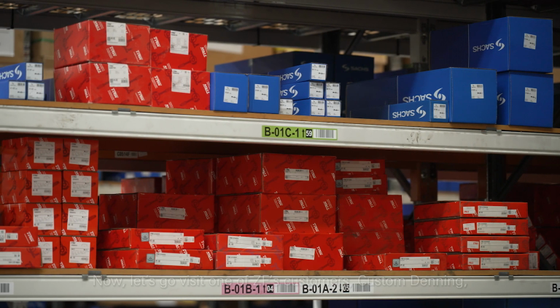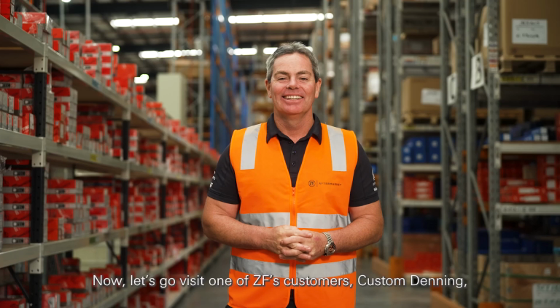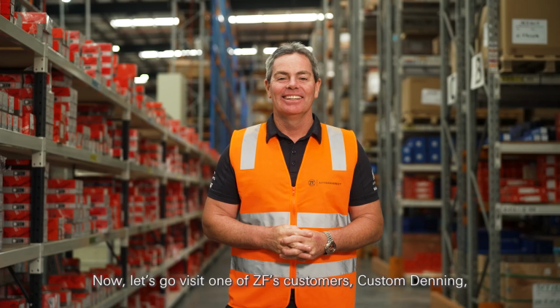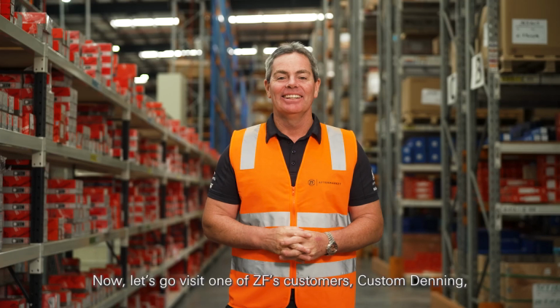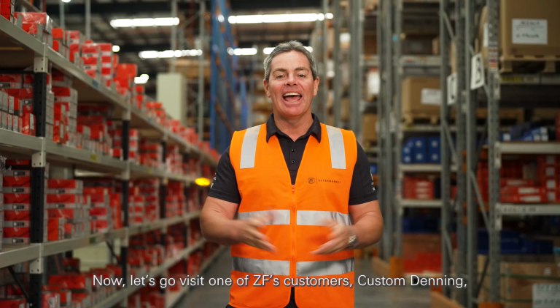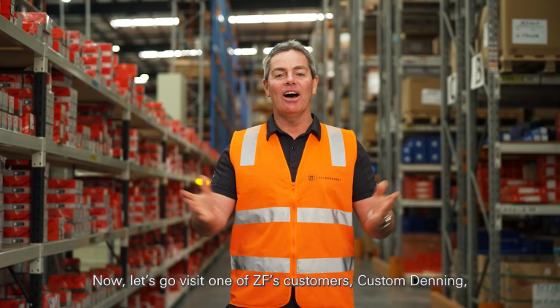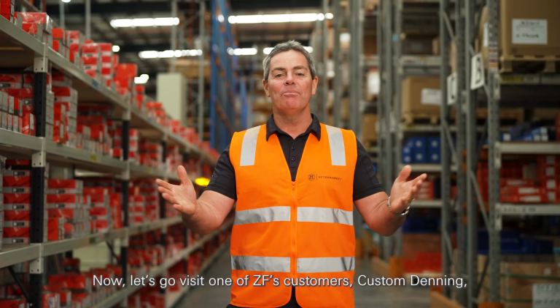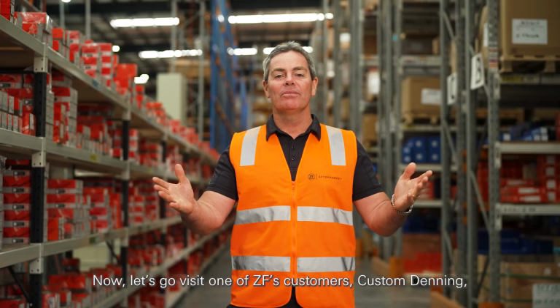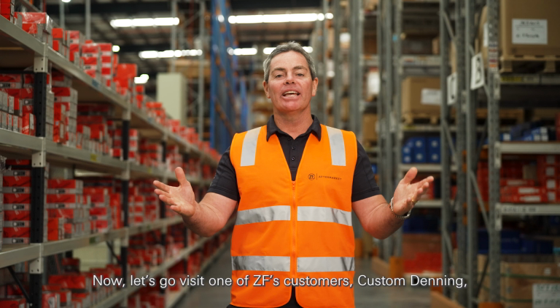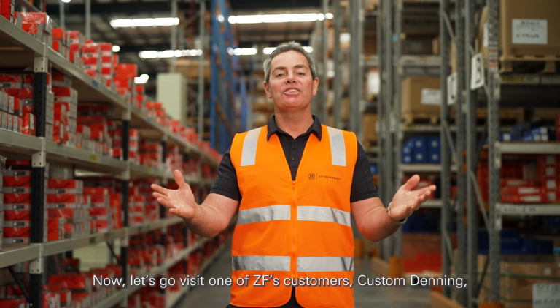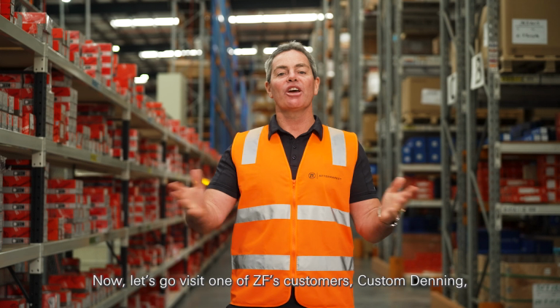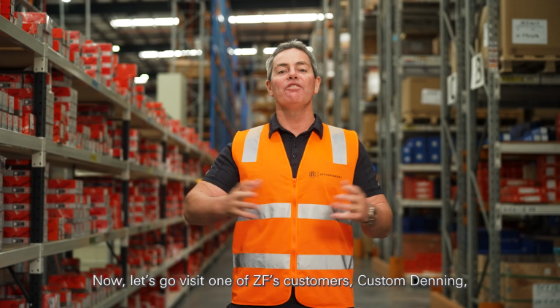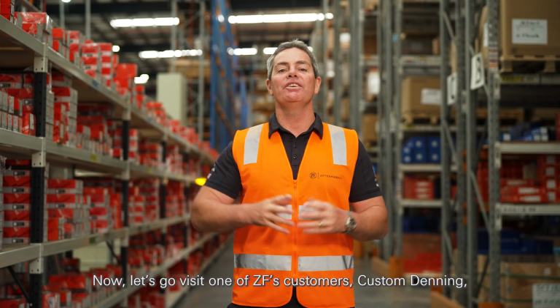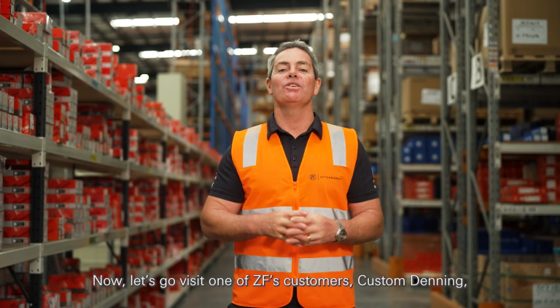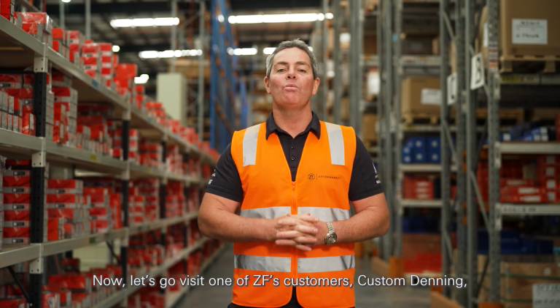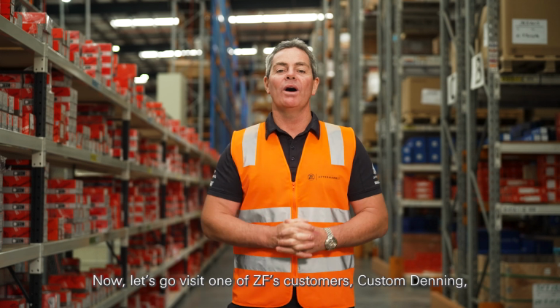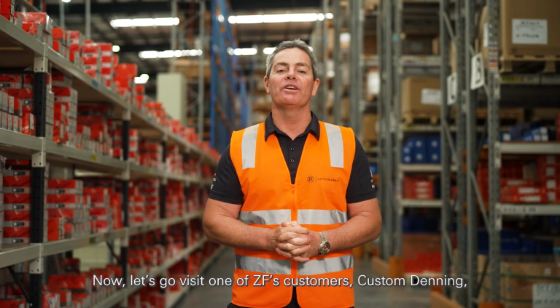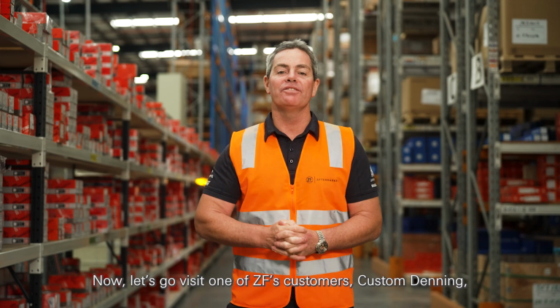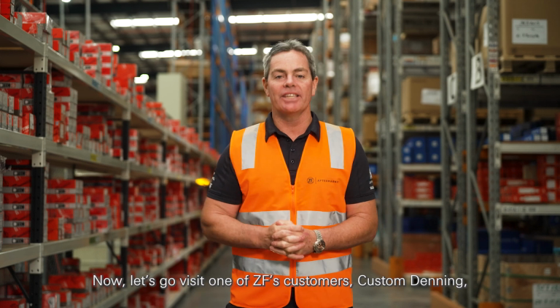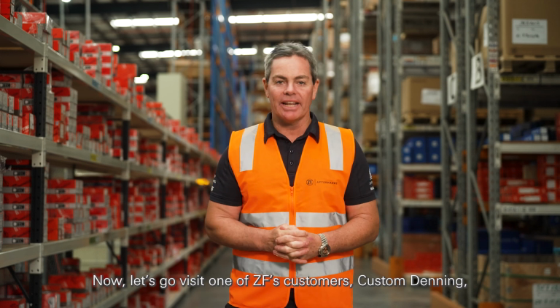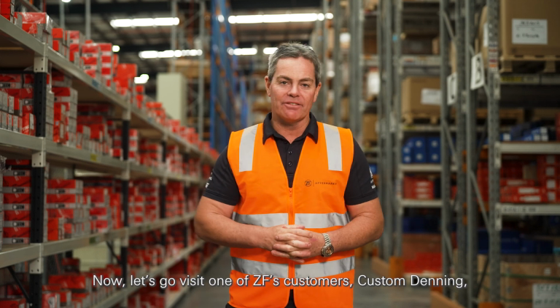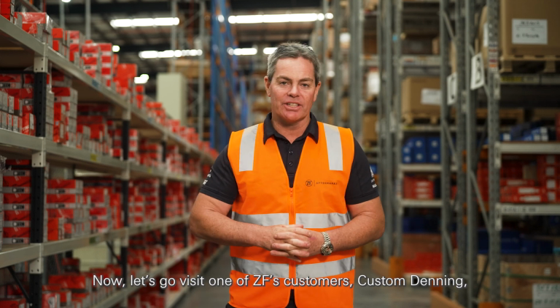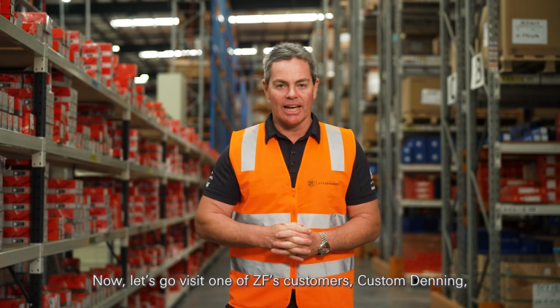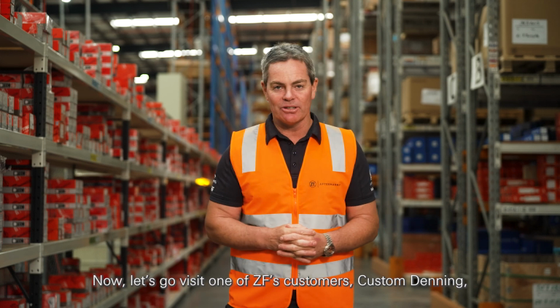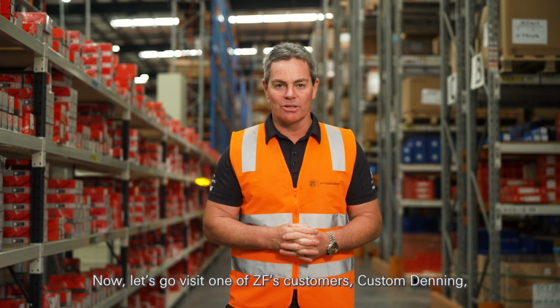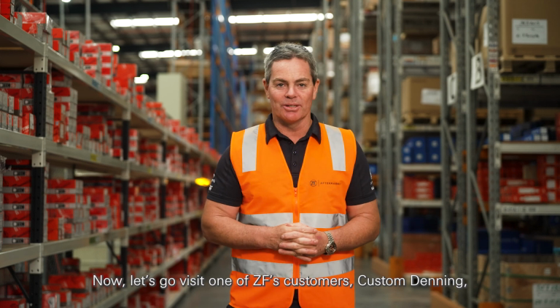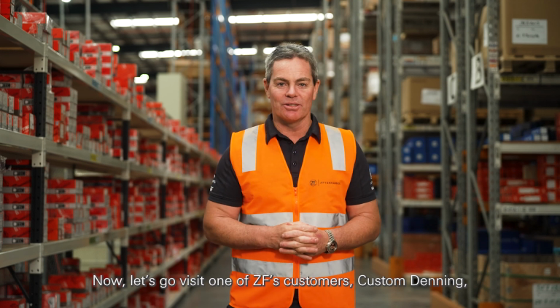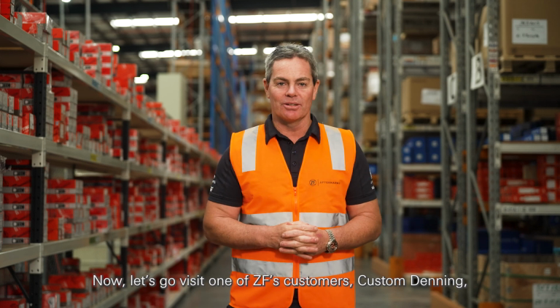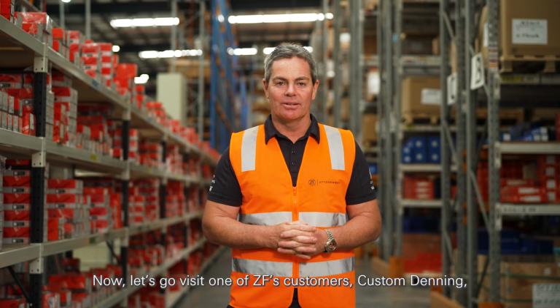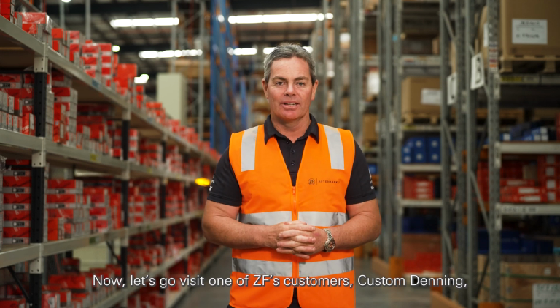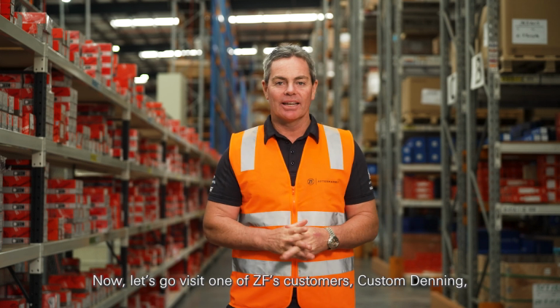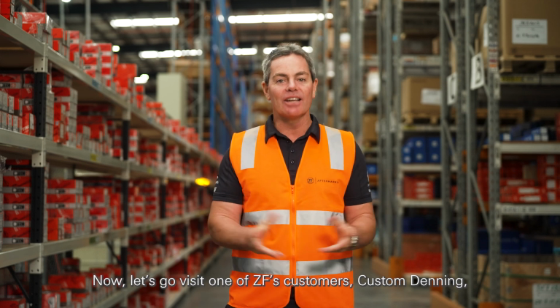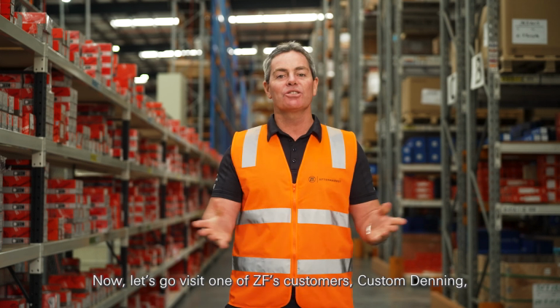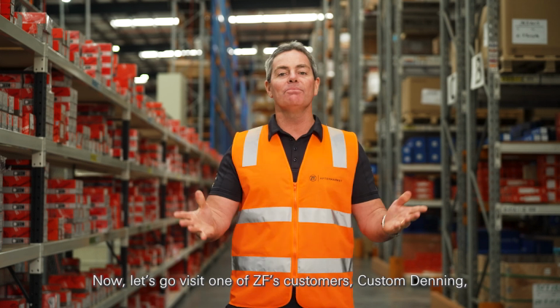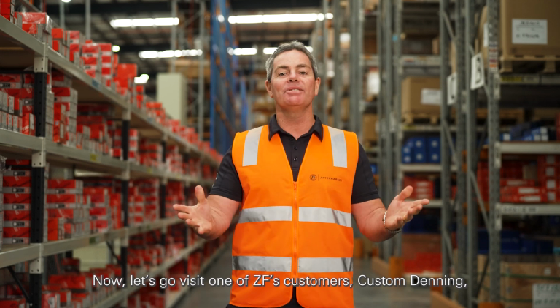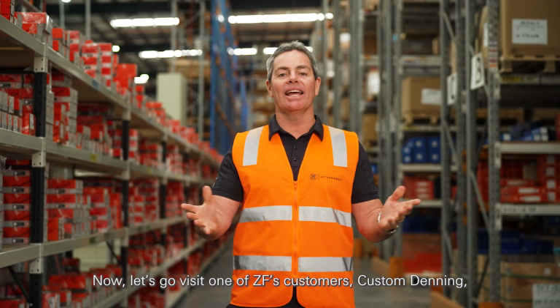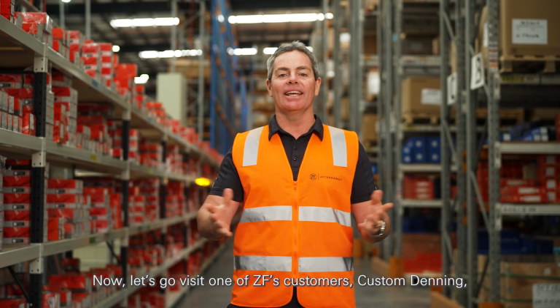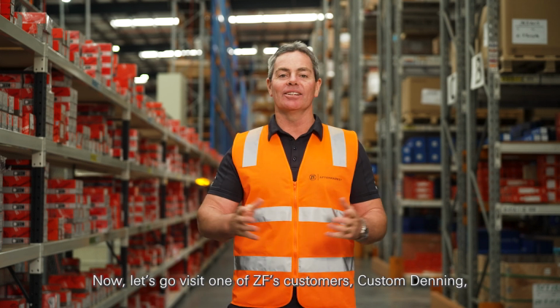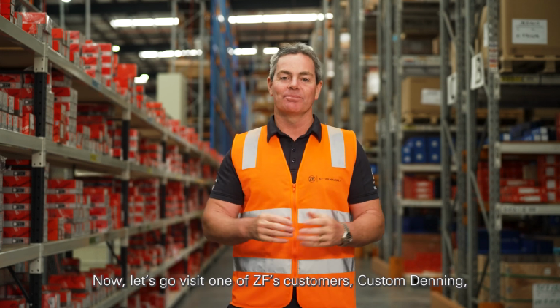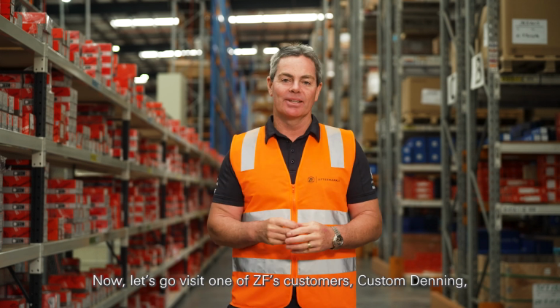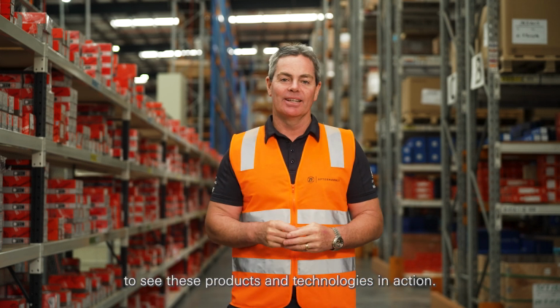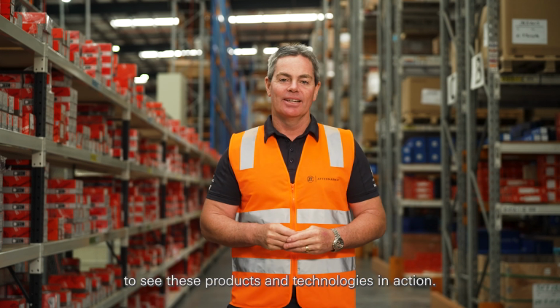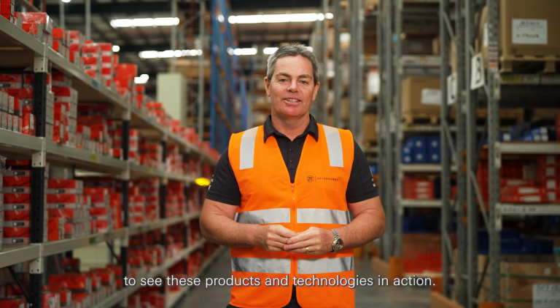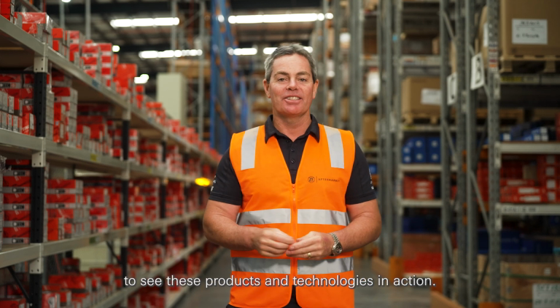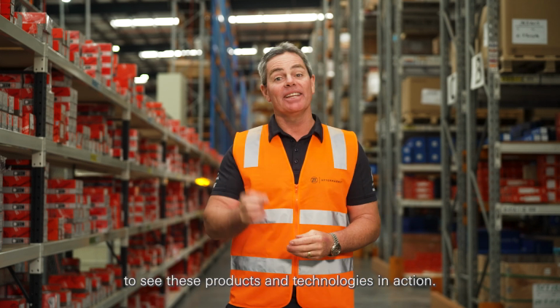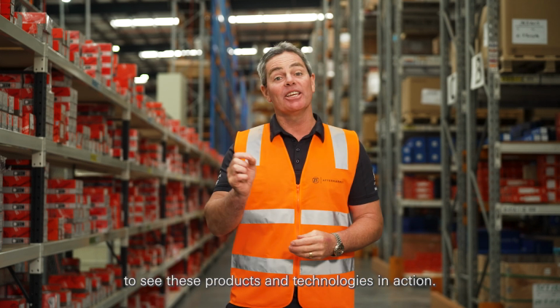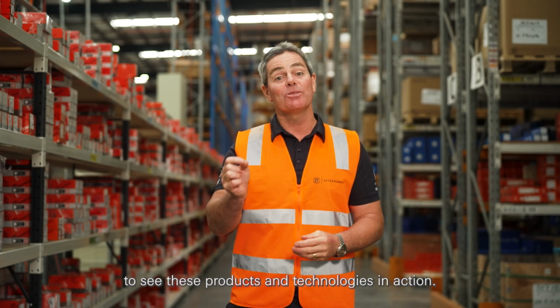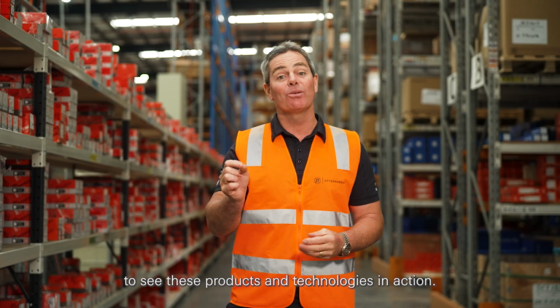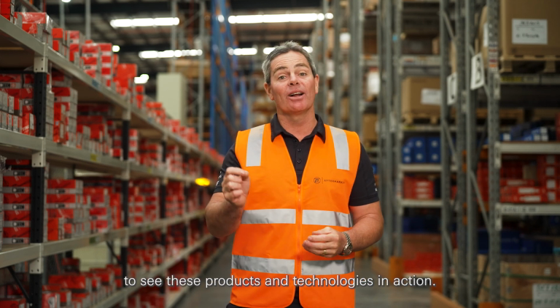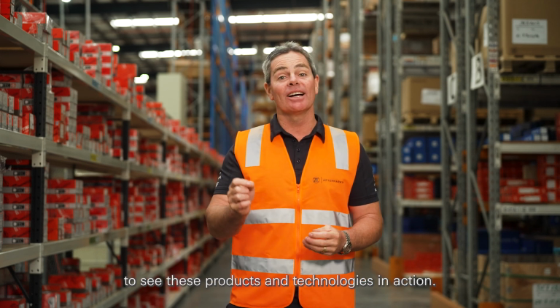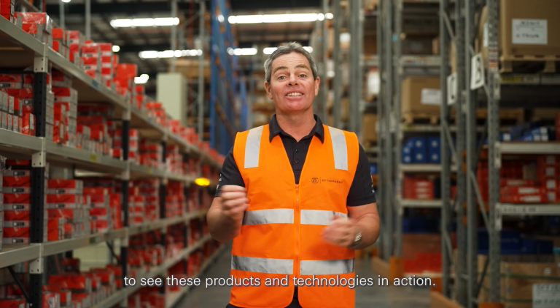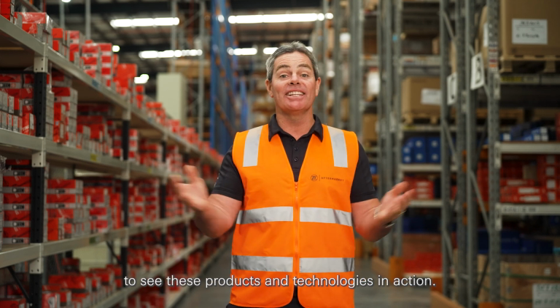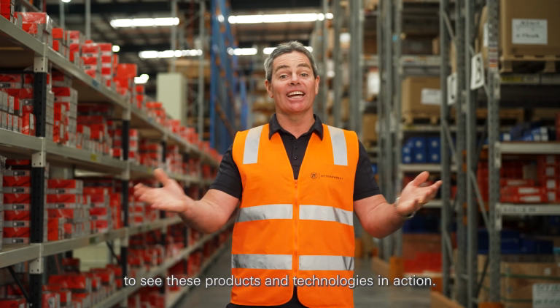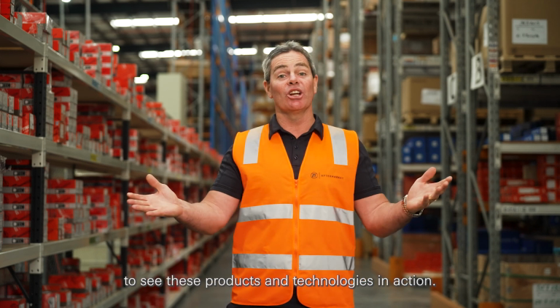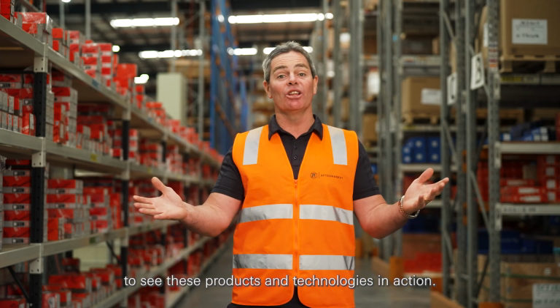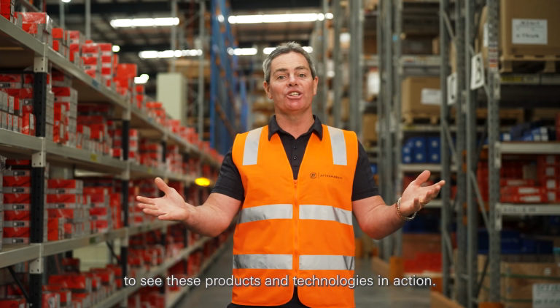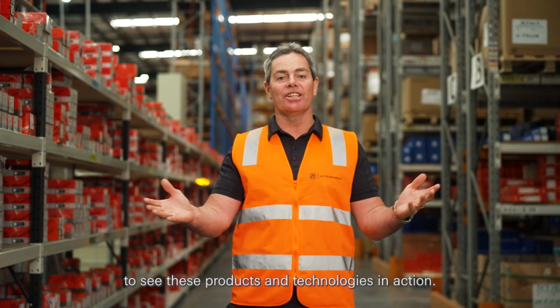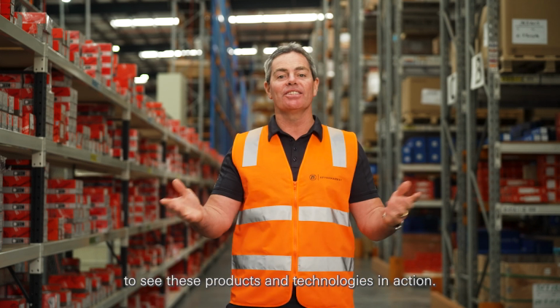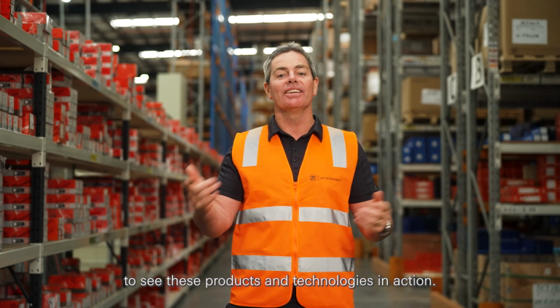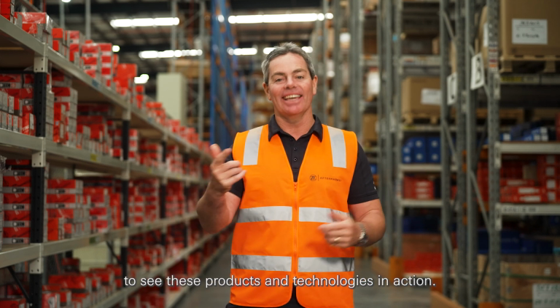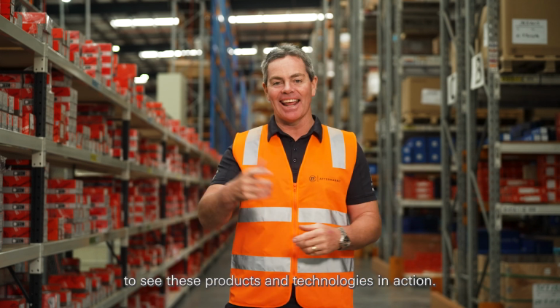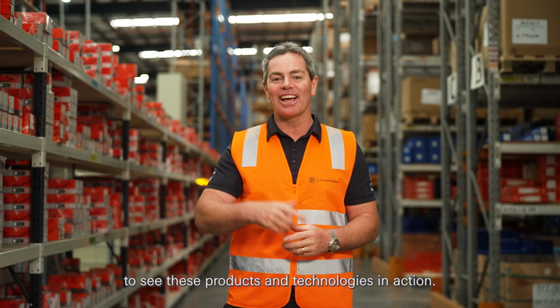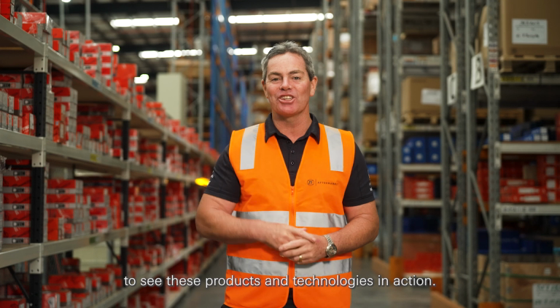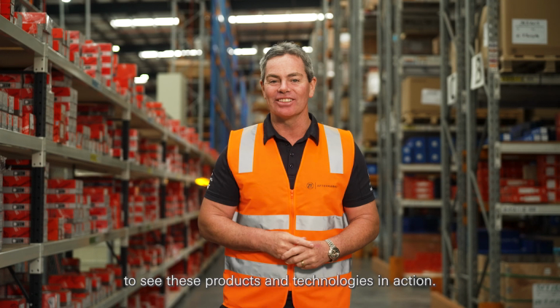Now, let's go visit one of ZF's customers, Custom Denning, to see these products and technologies in action.